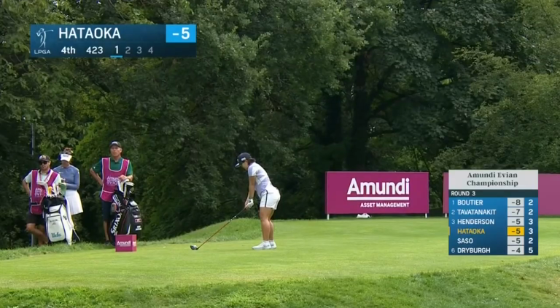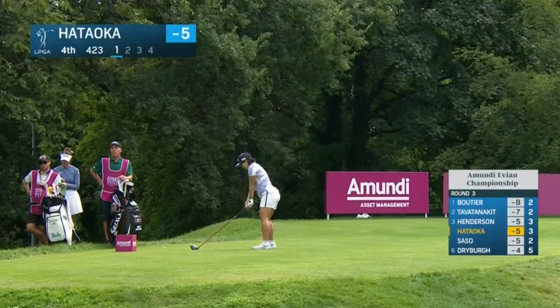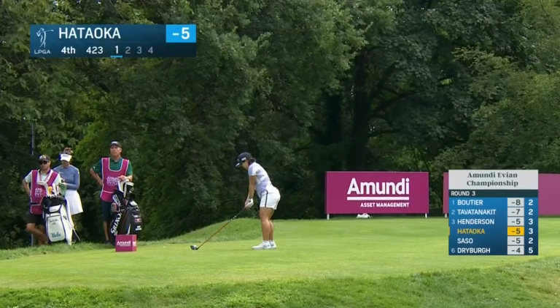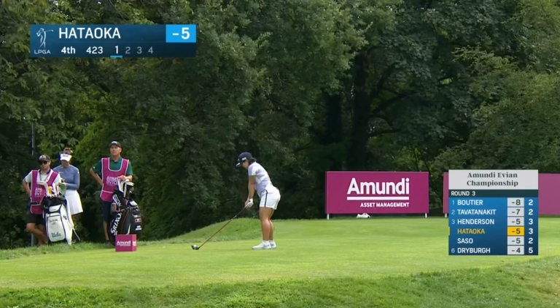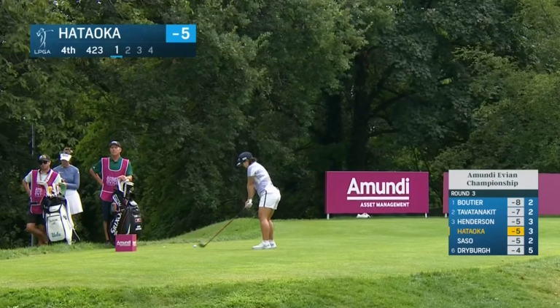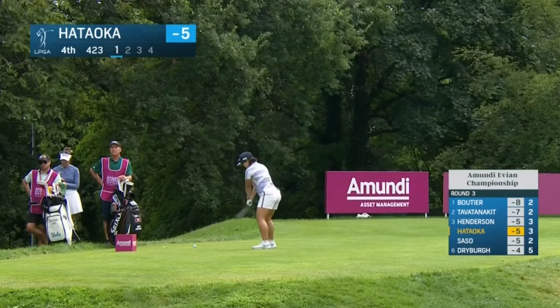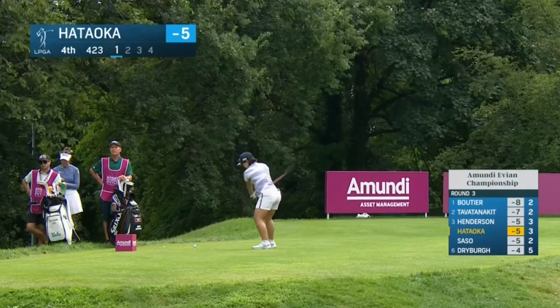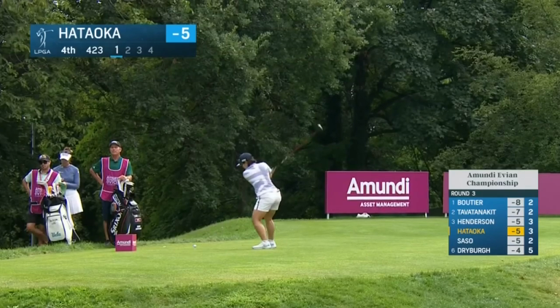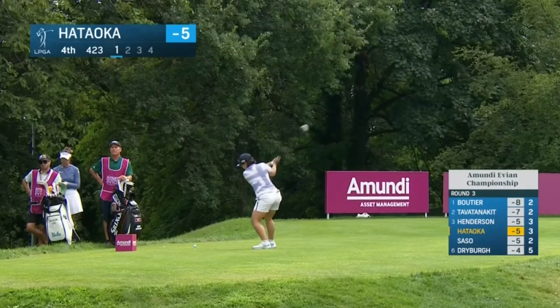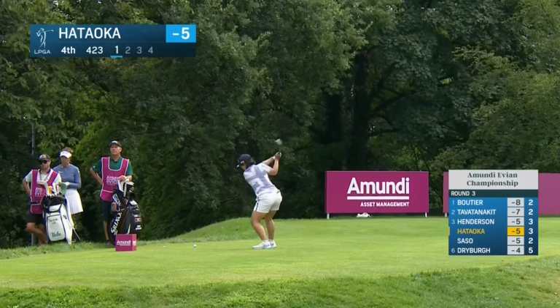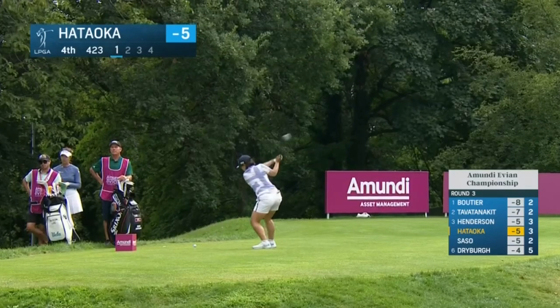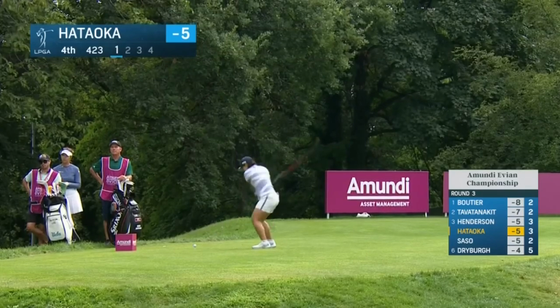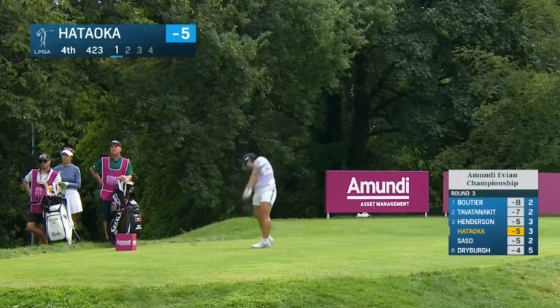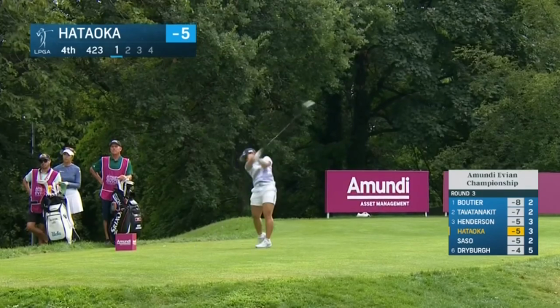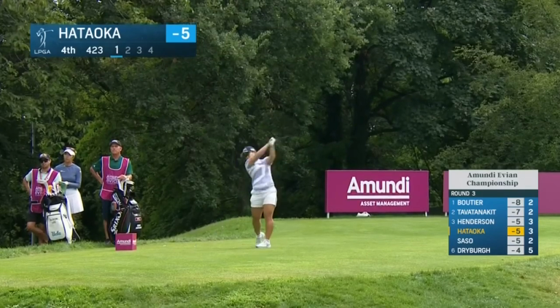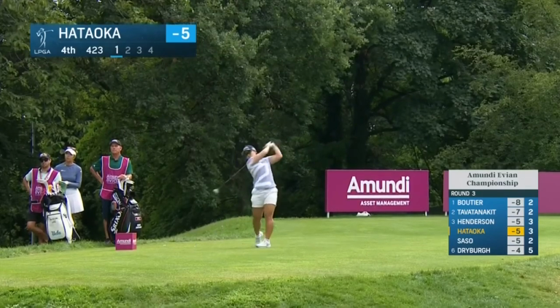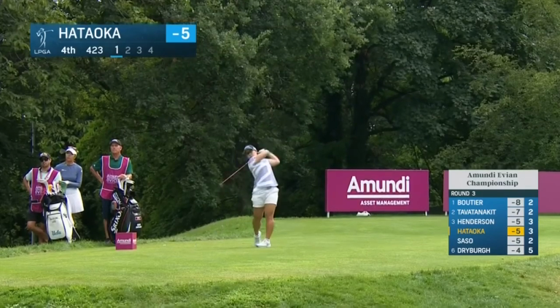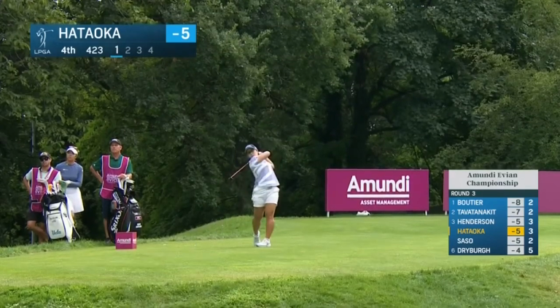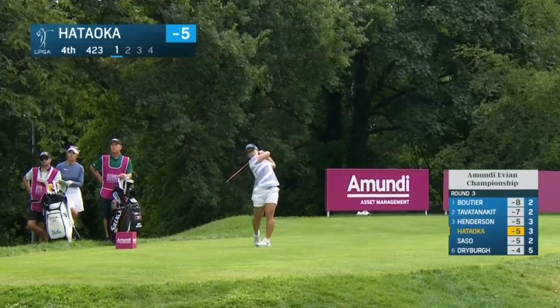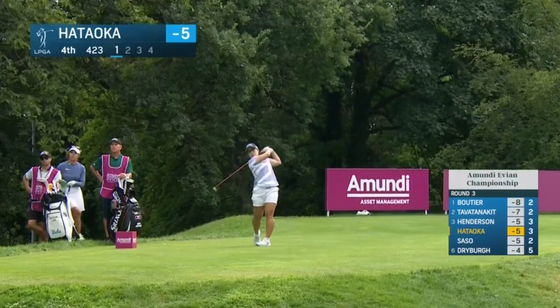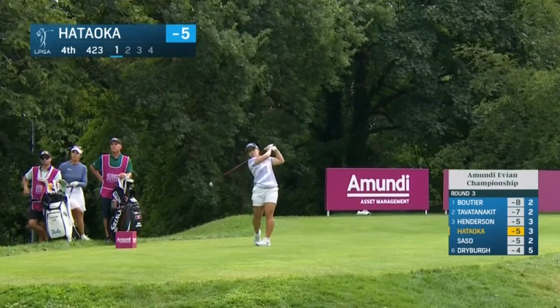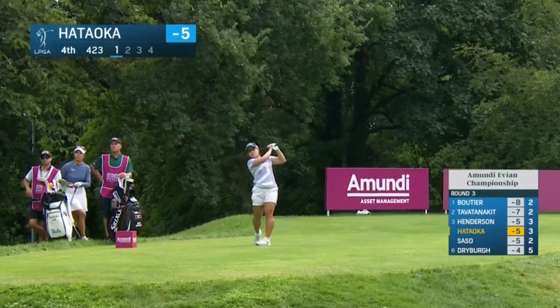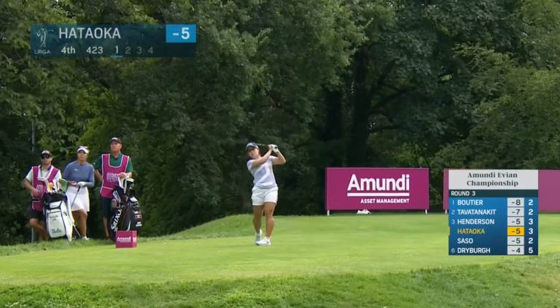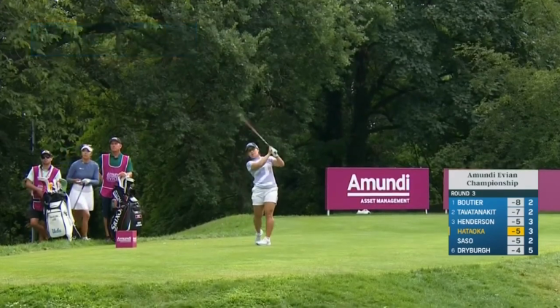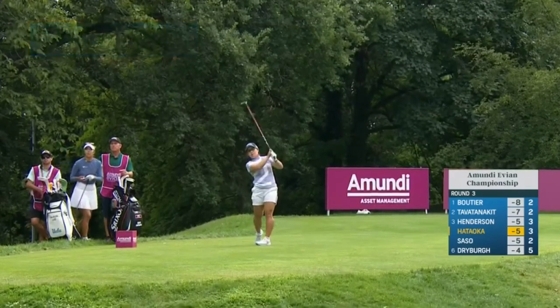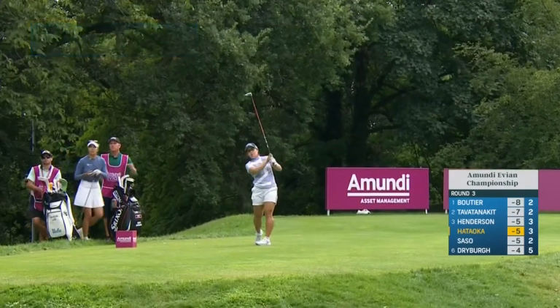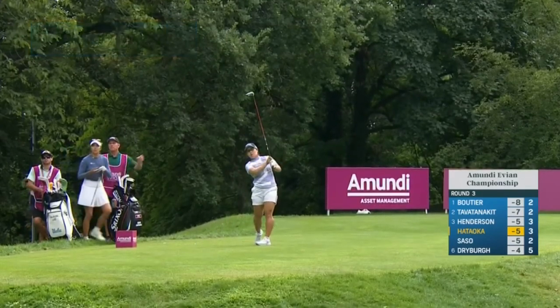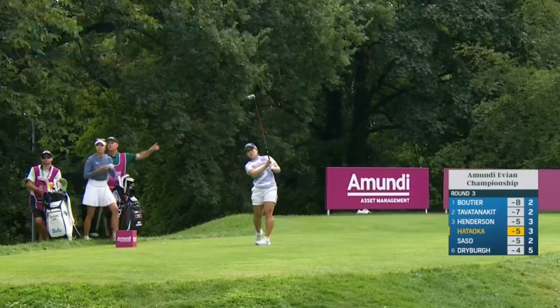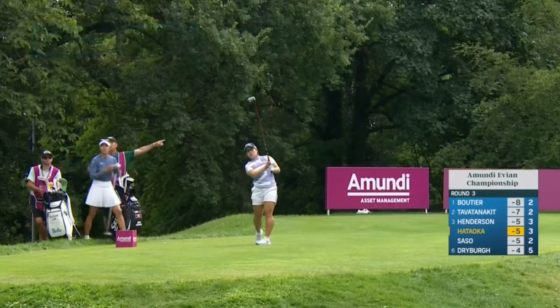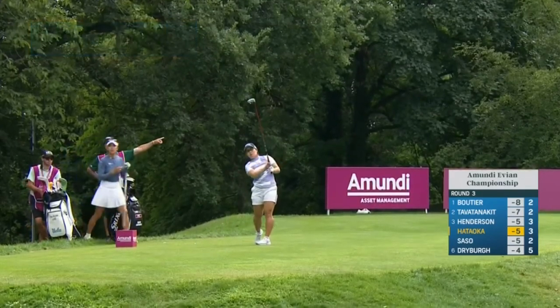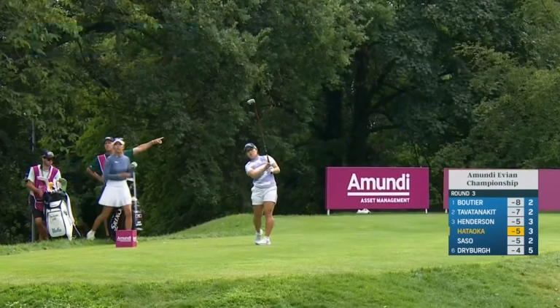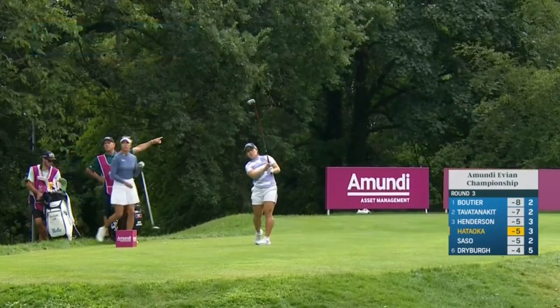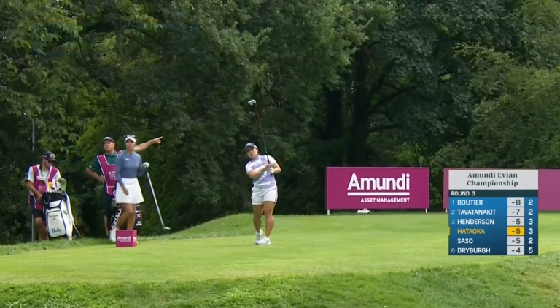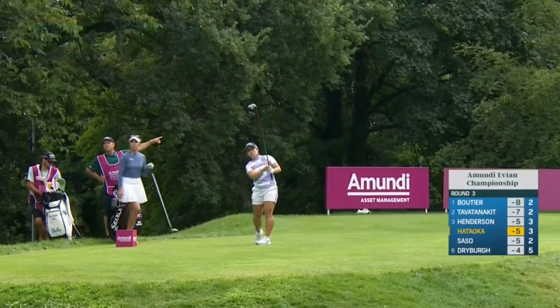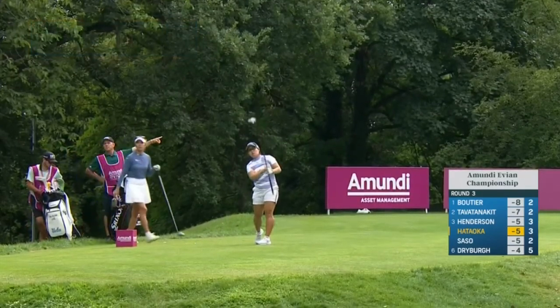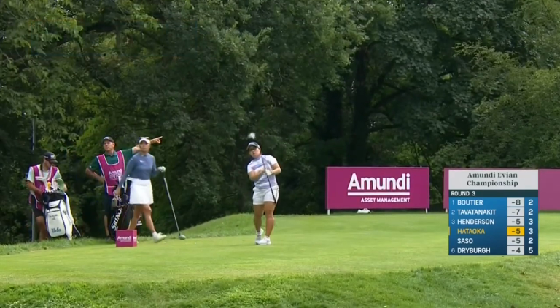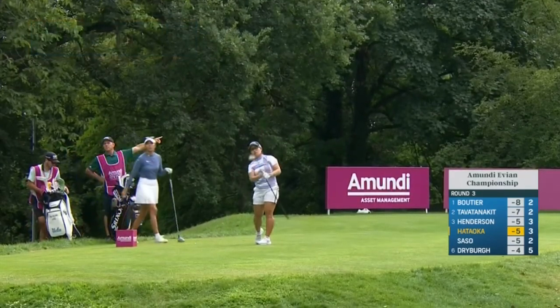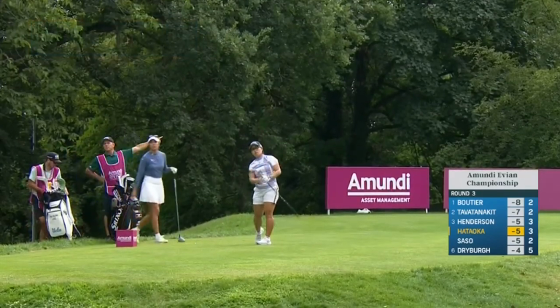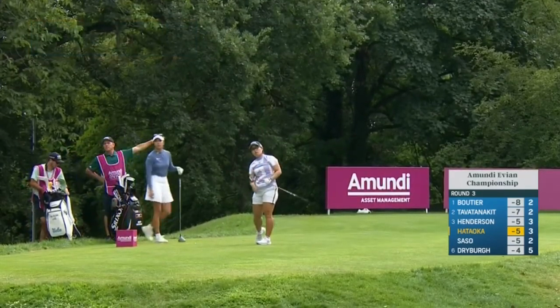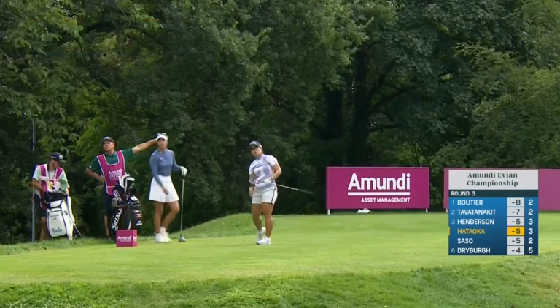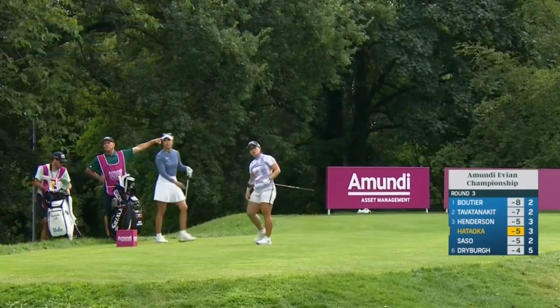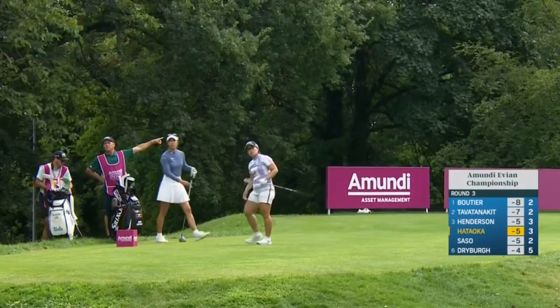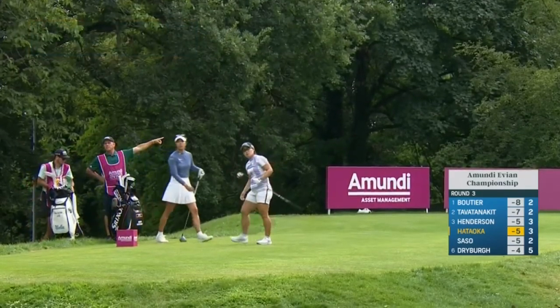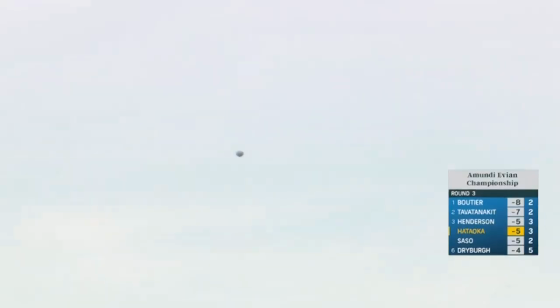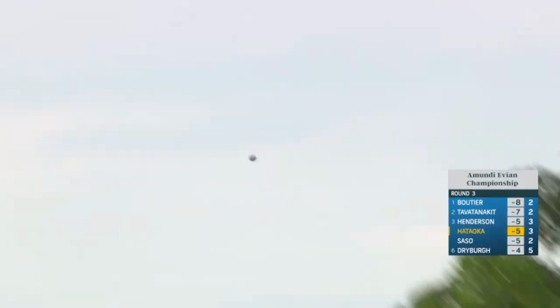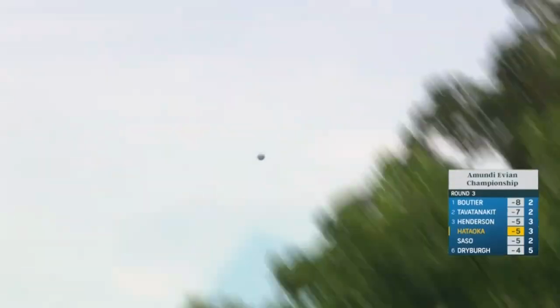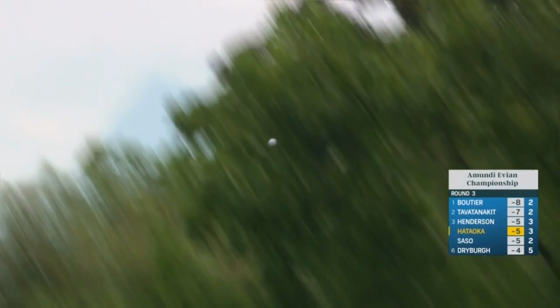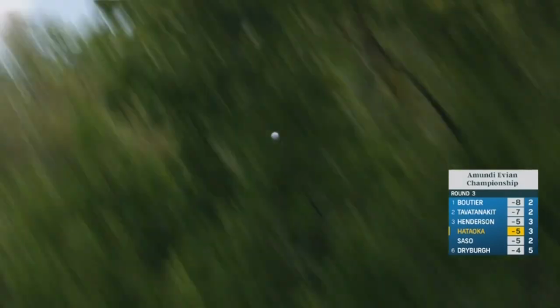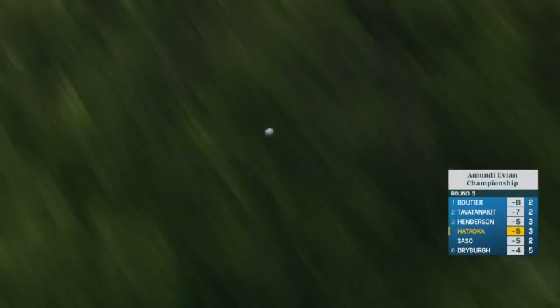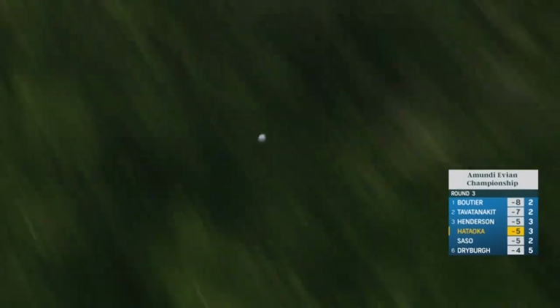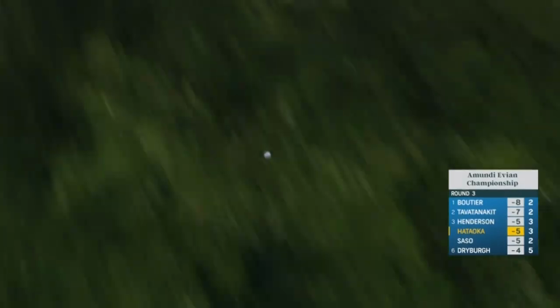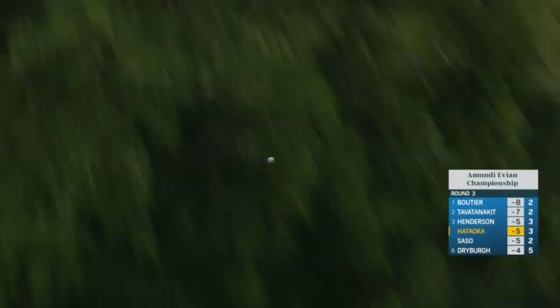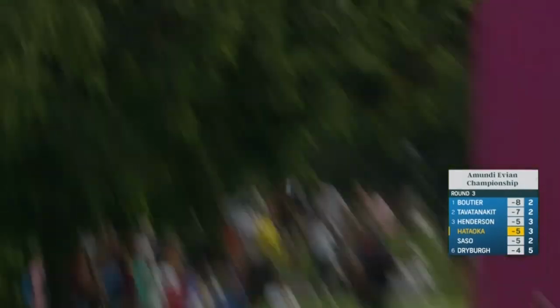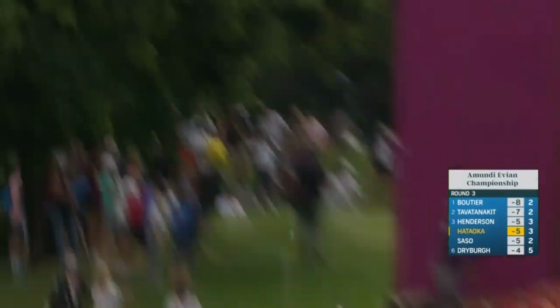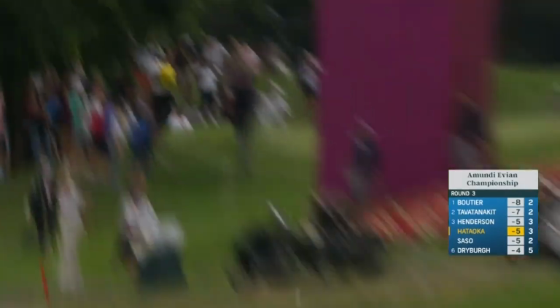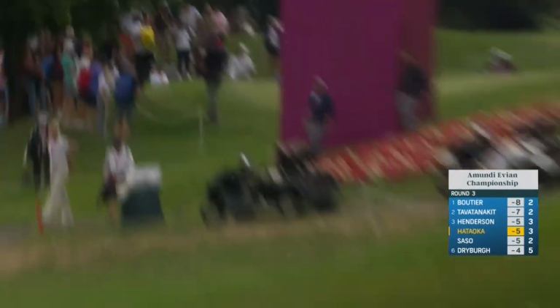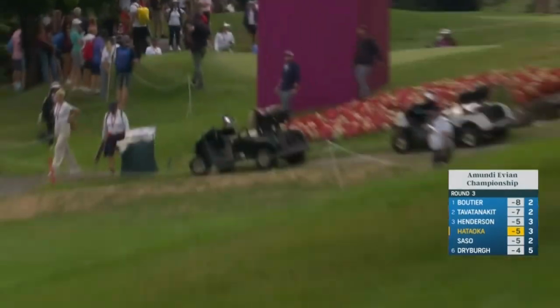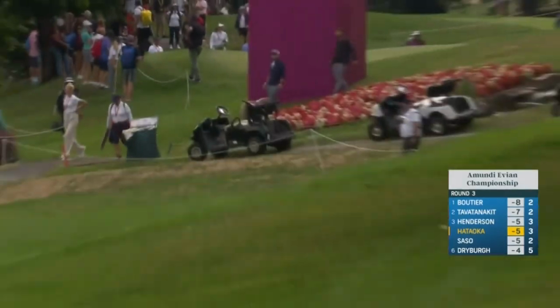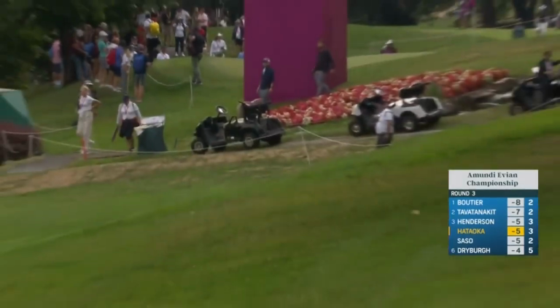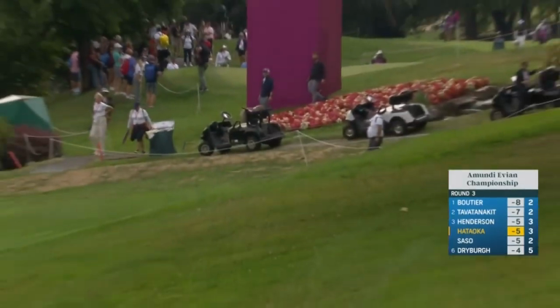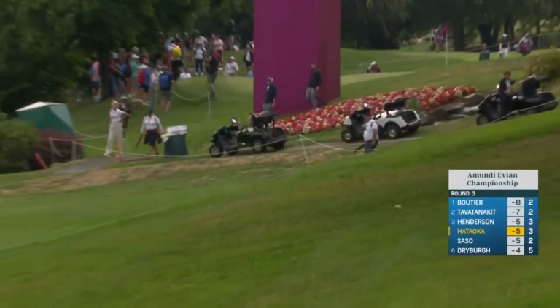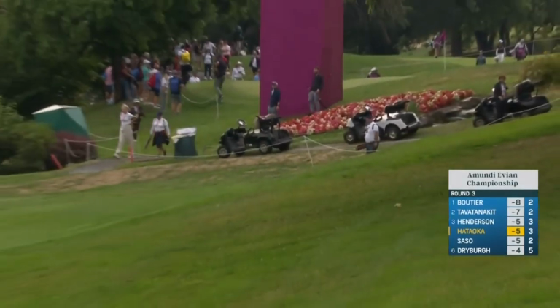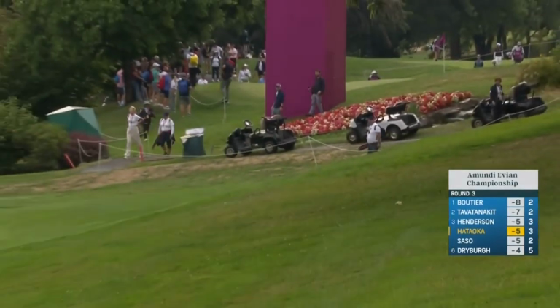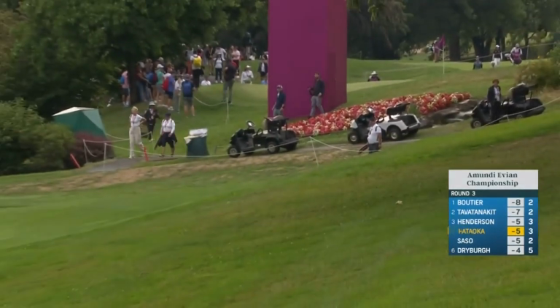Nasser on the tee at four. Driver out, starting down the left, staying down the left. Should get the bounce to correct.